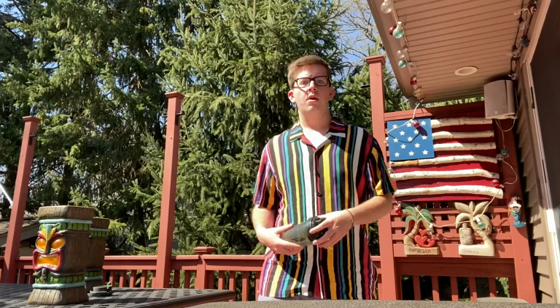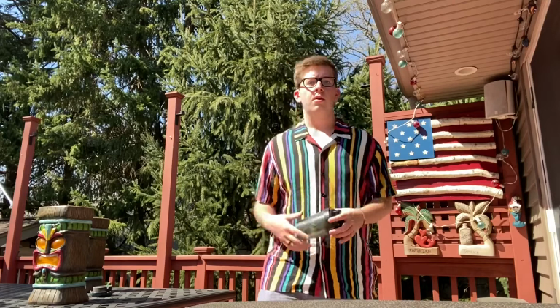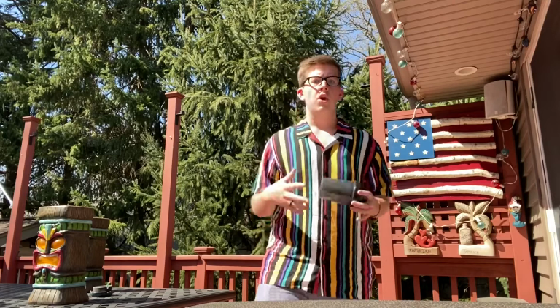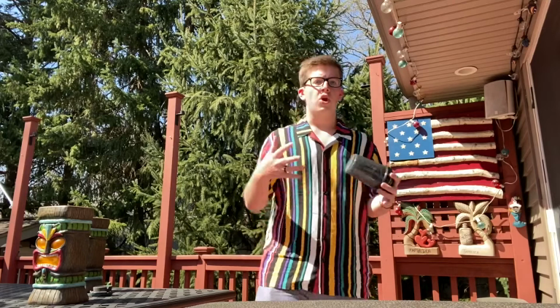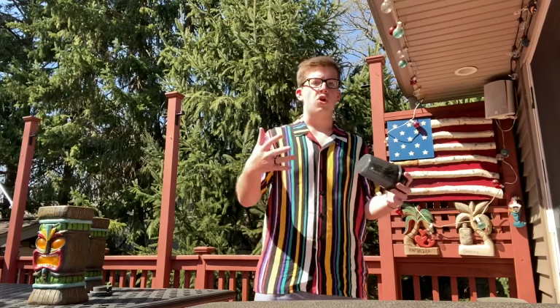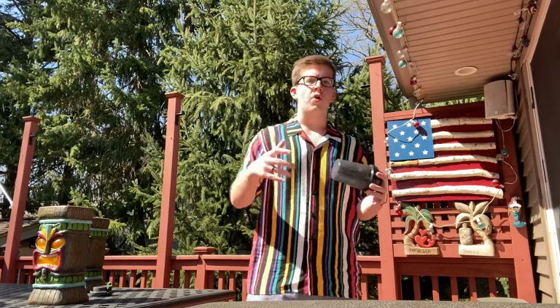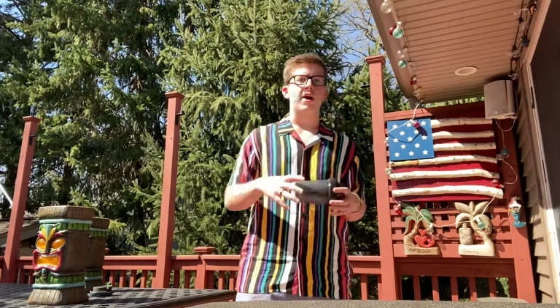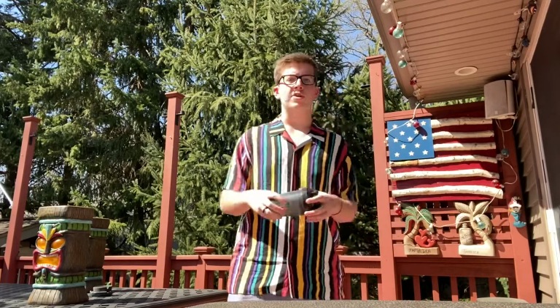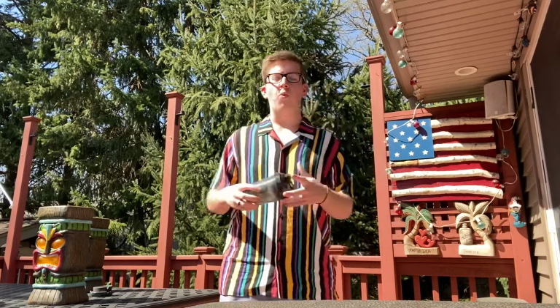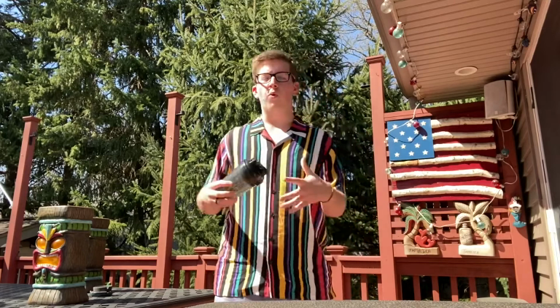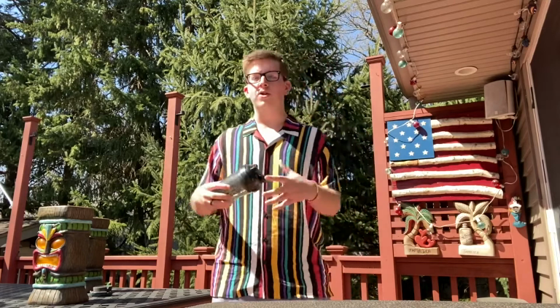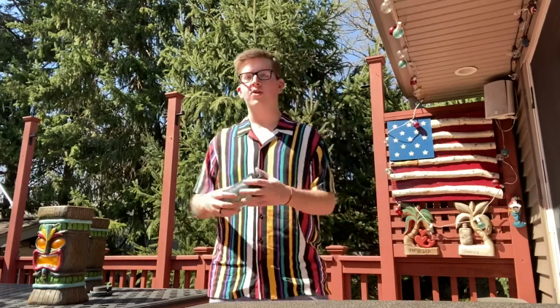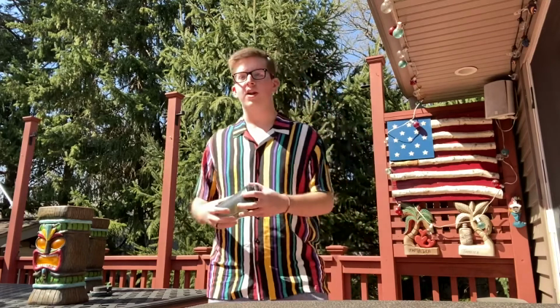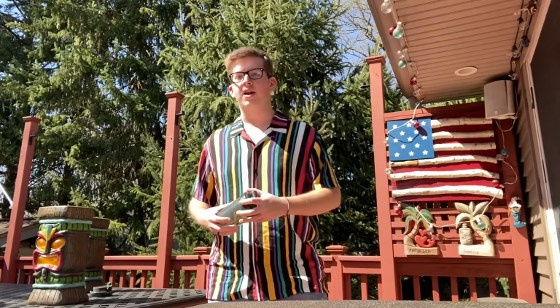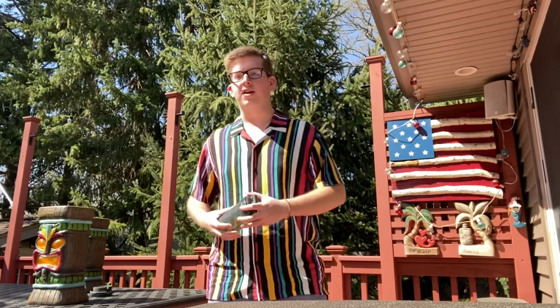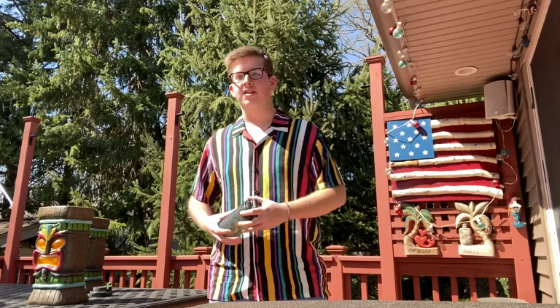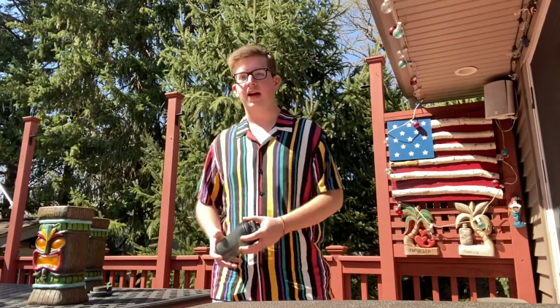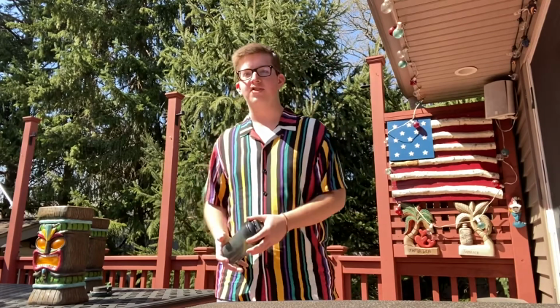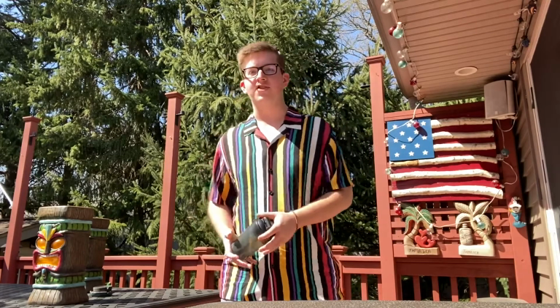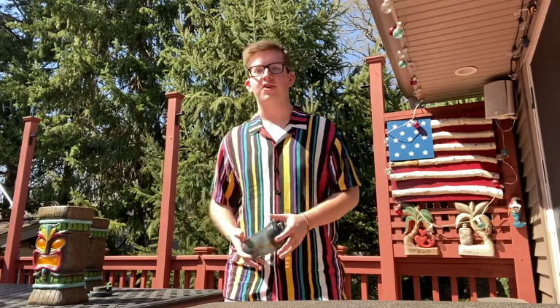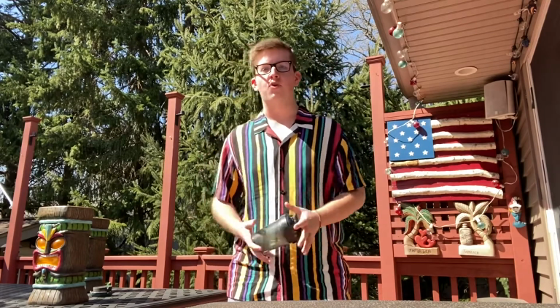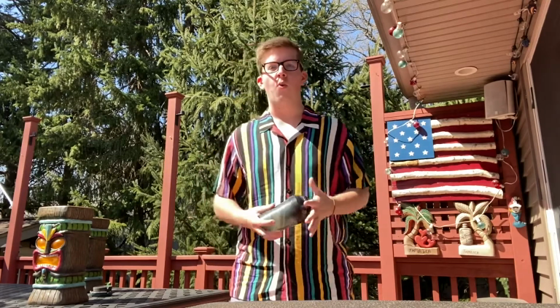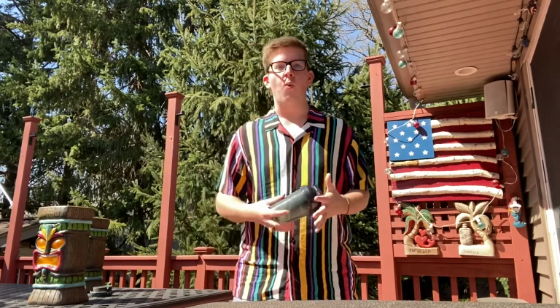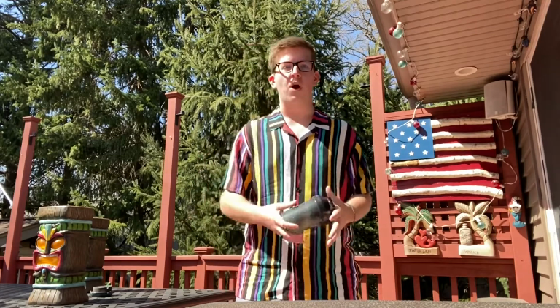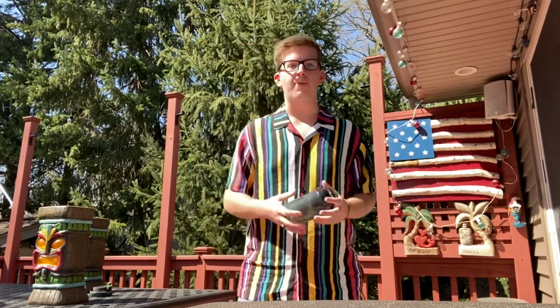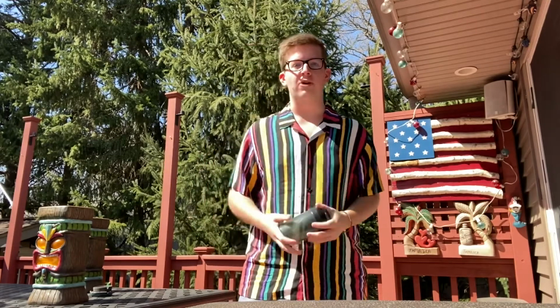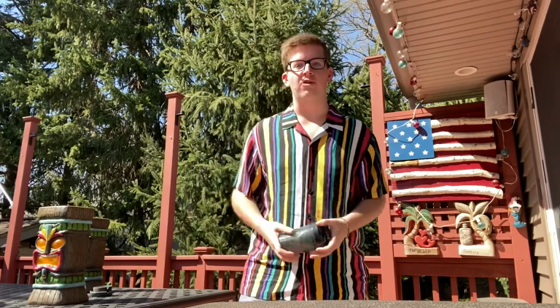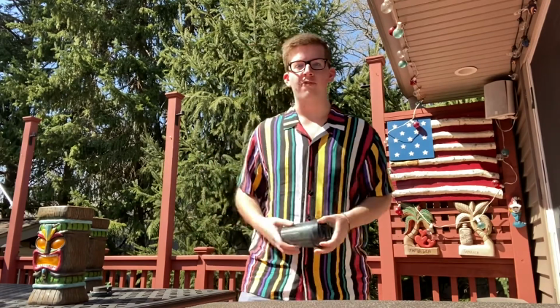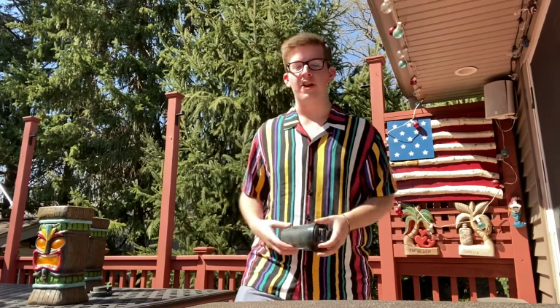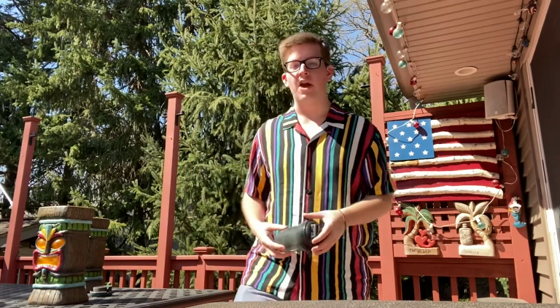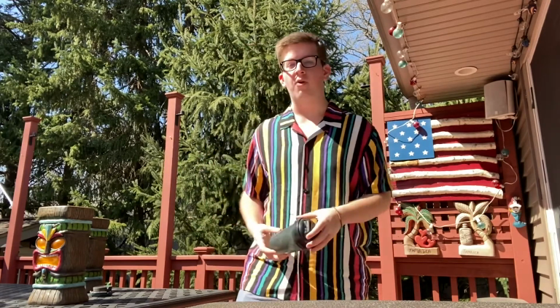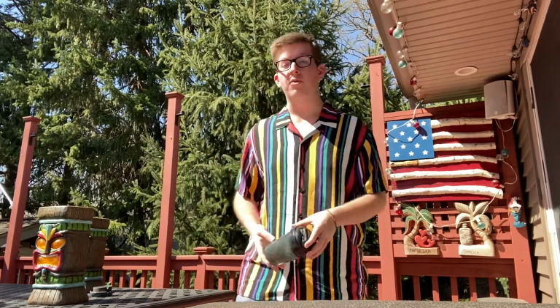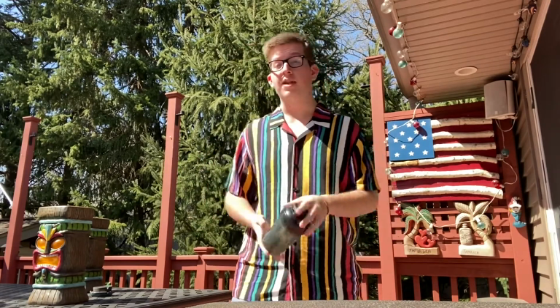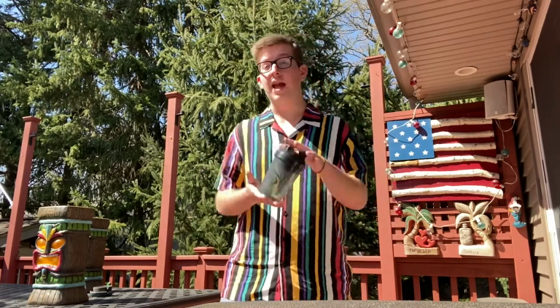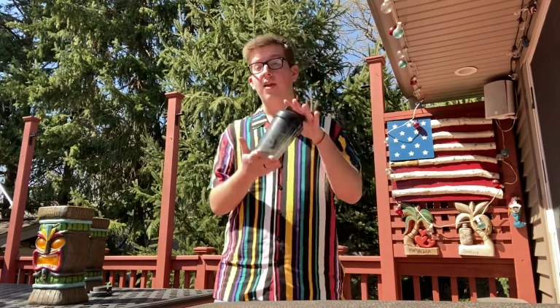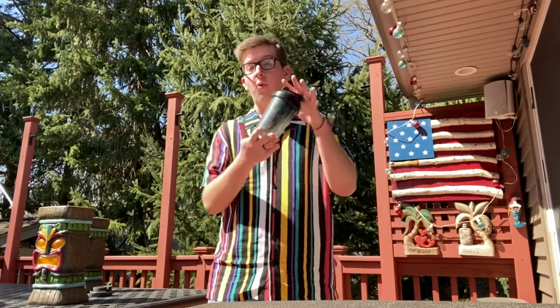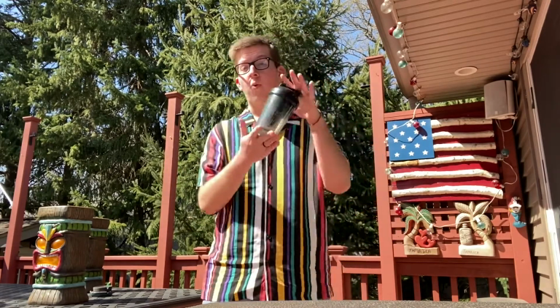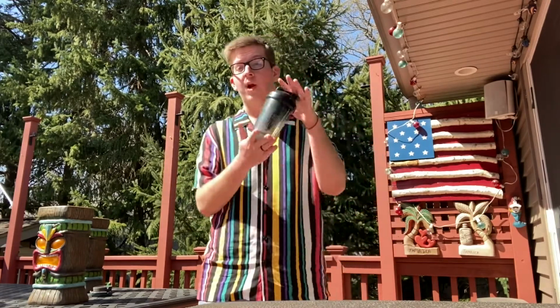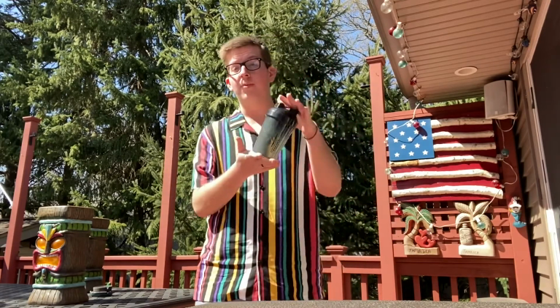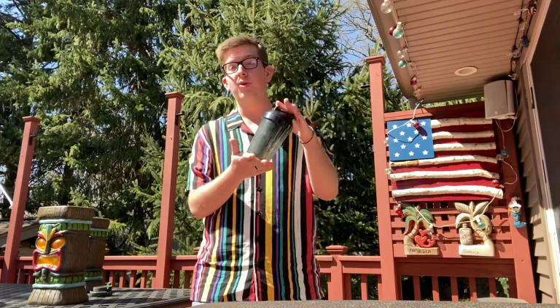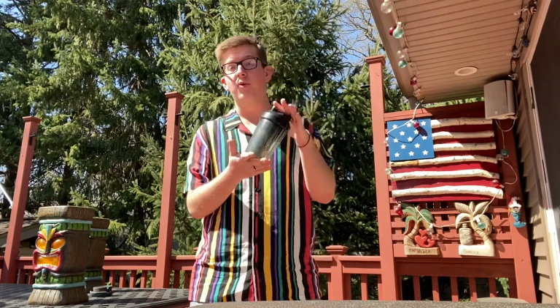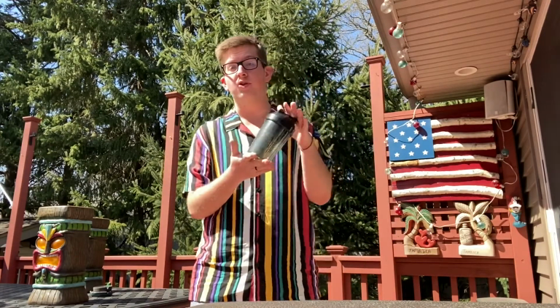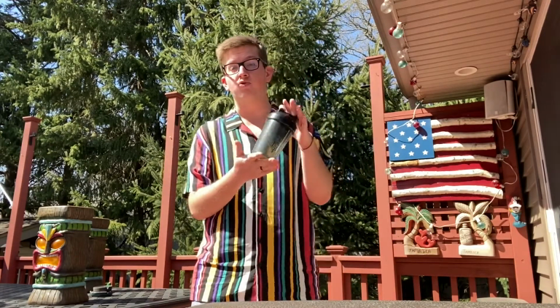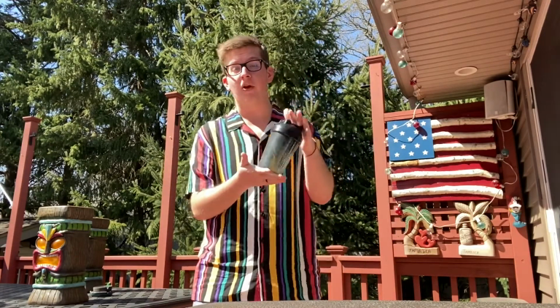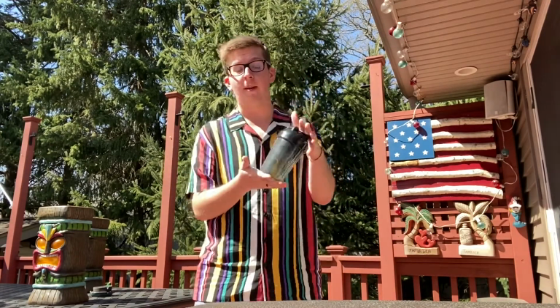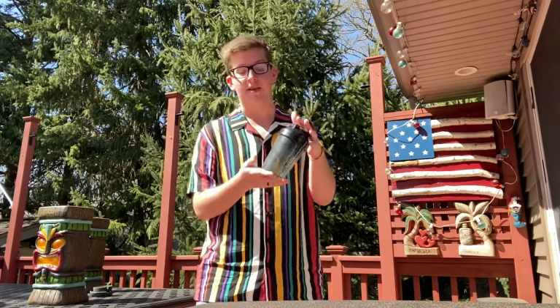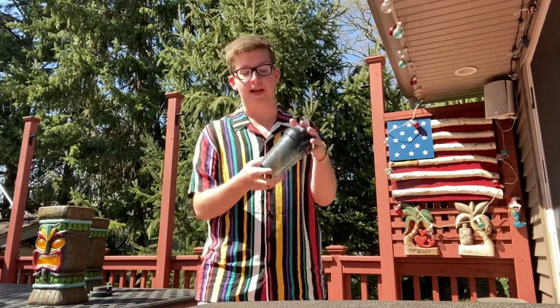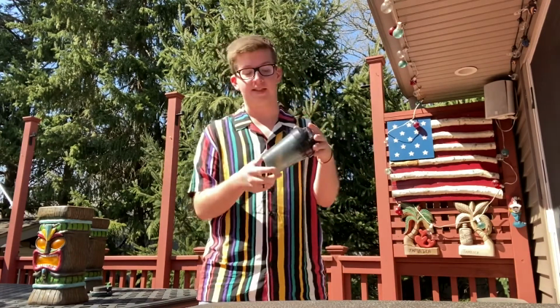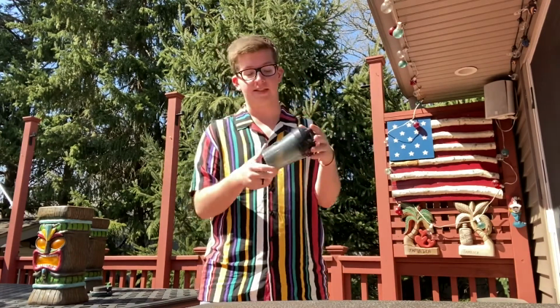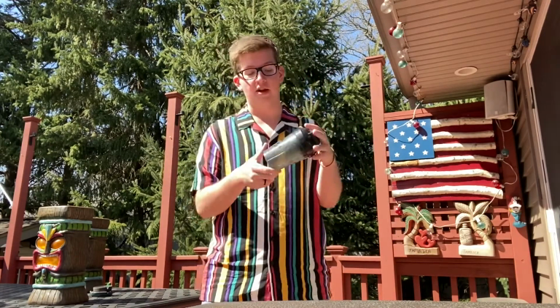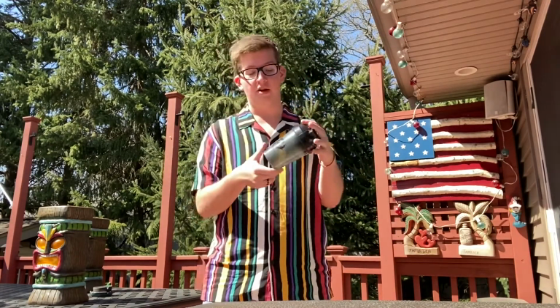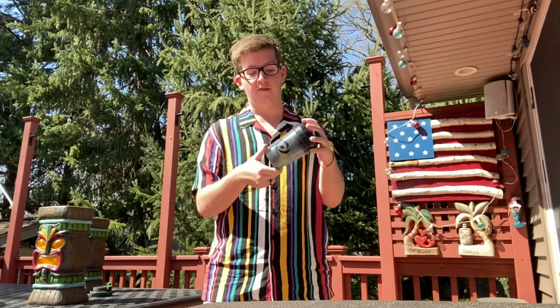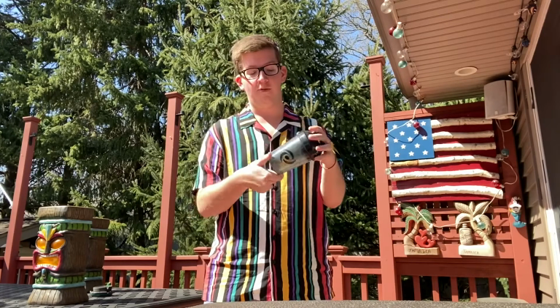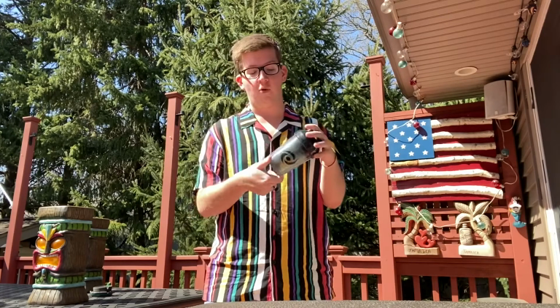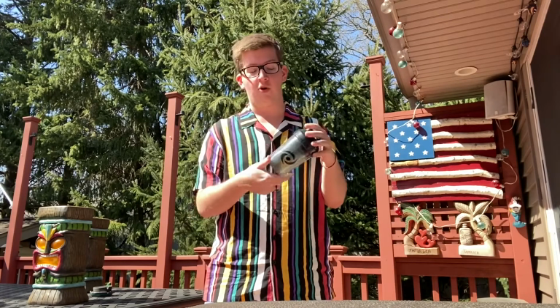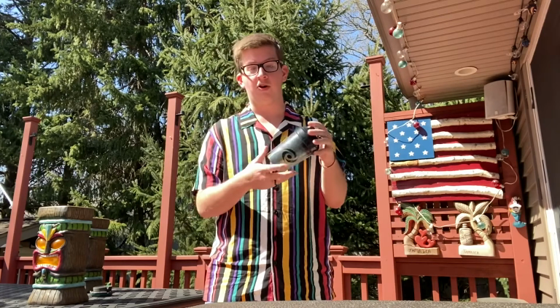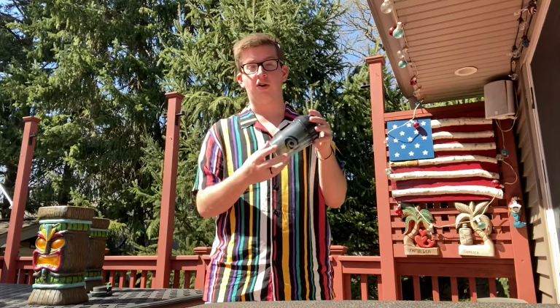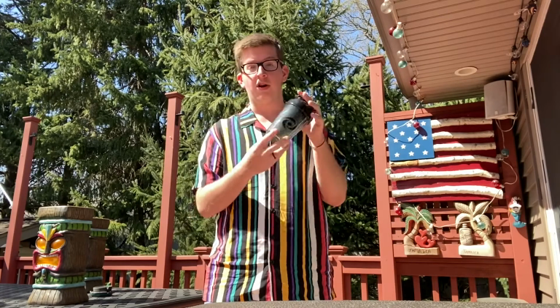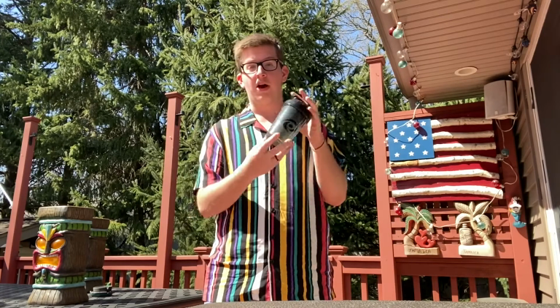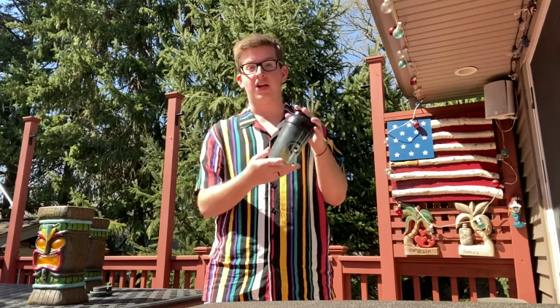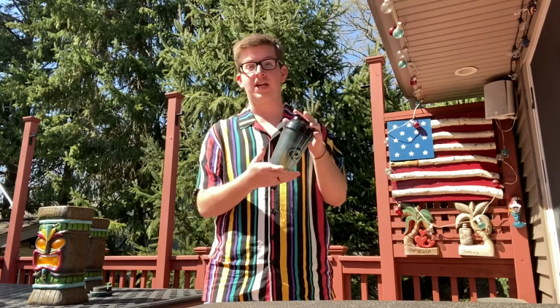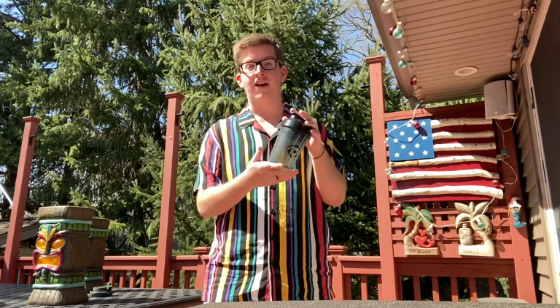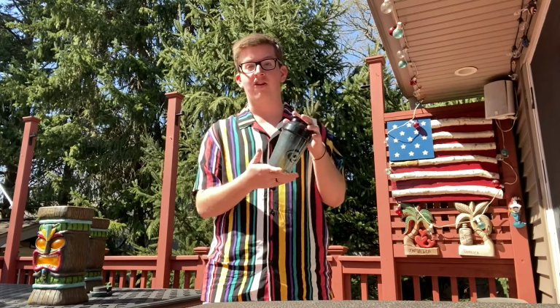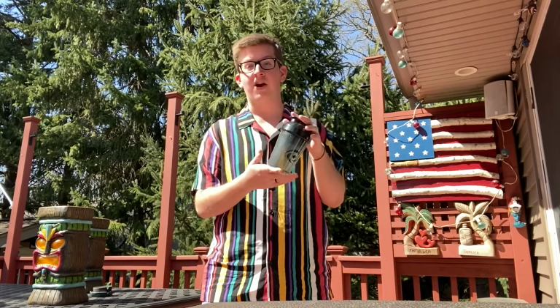Yo guys, what is going on? Syzer here. Welcome back on another video. Today we're gonna be doing a drop test for a shaker cup.